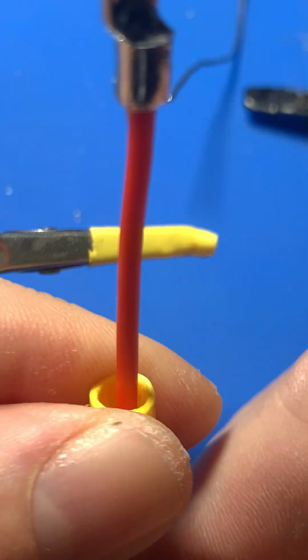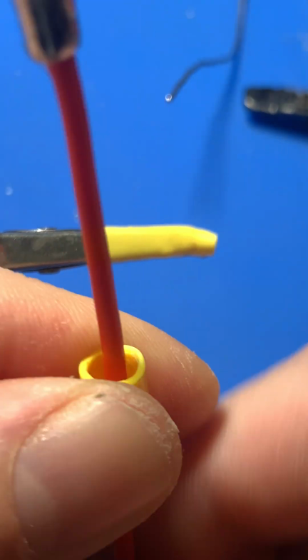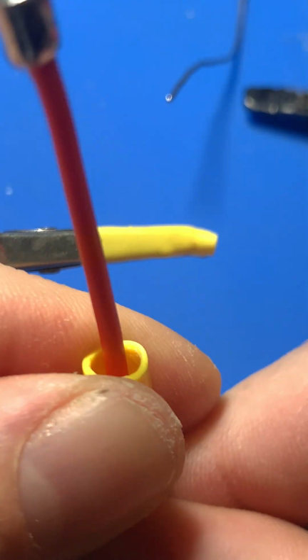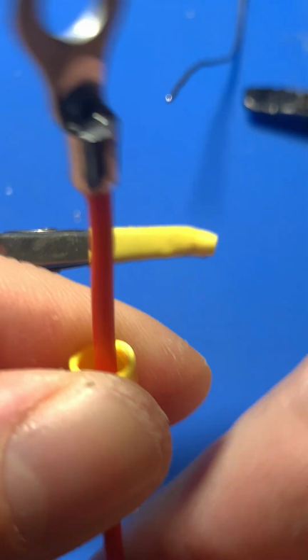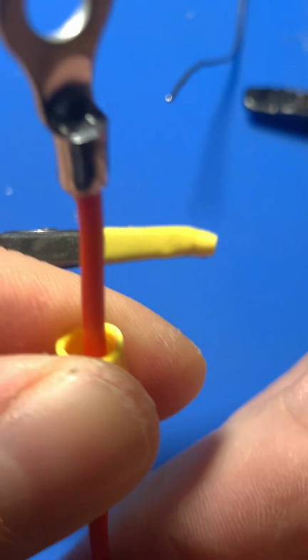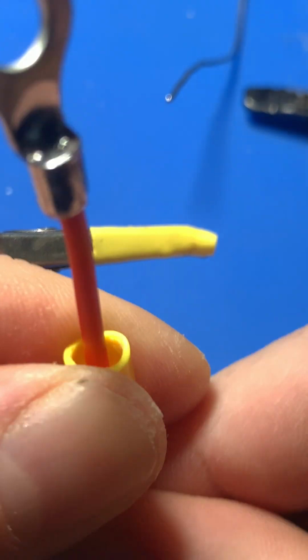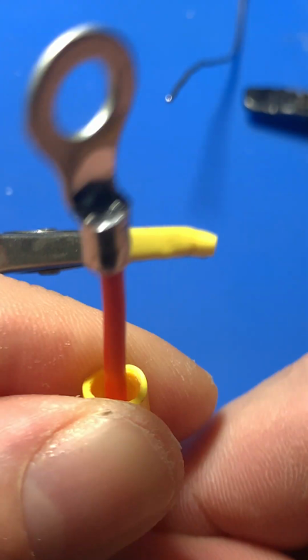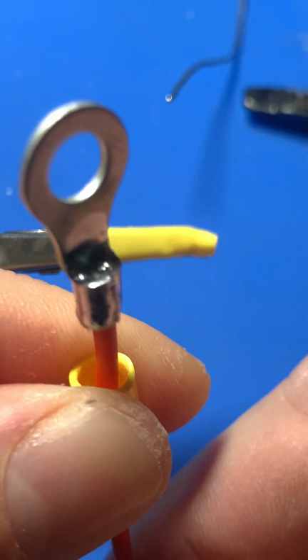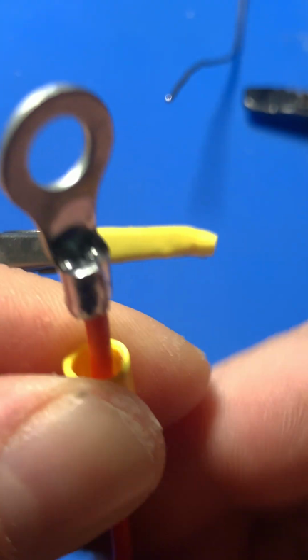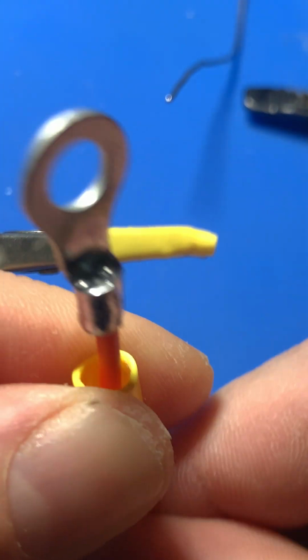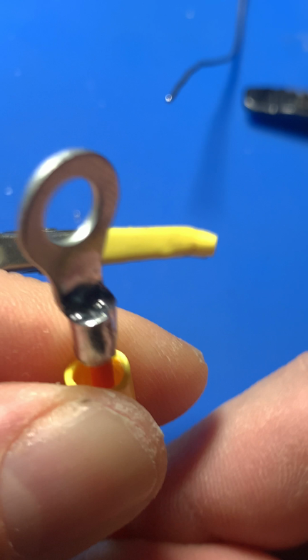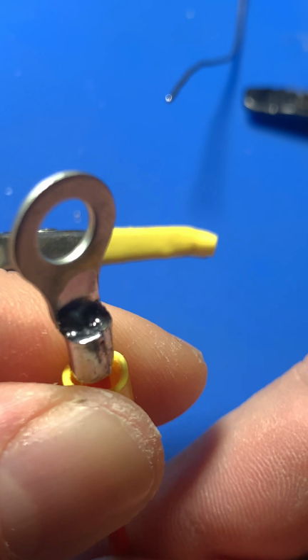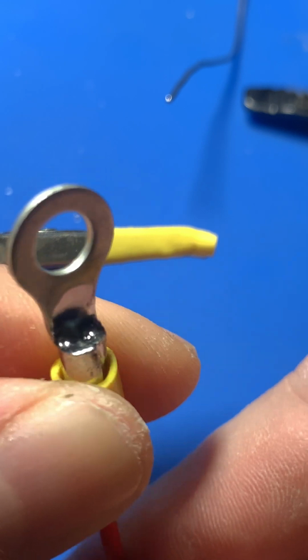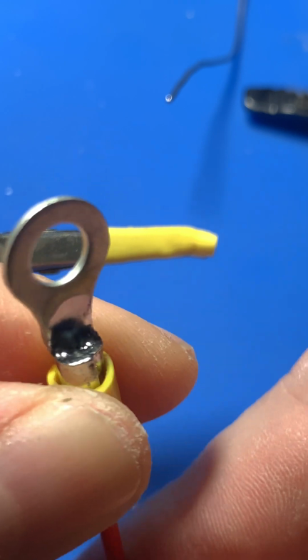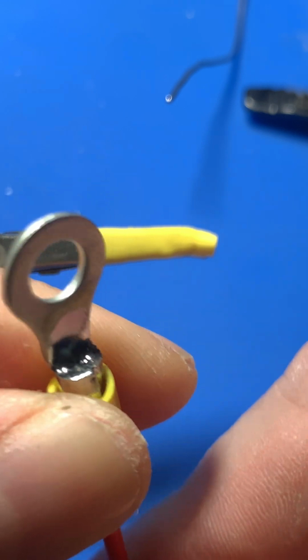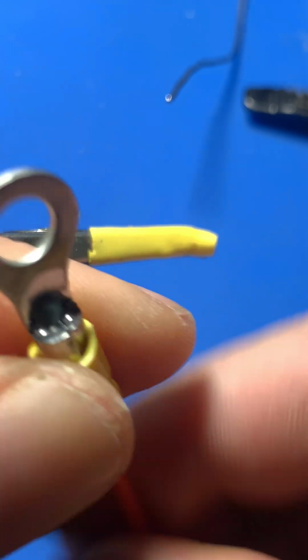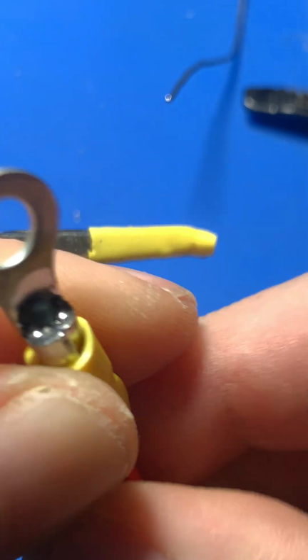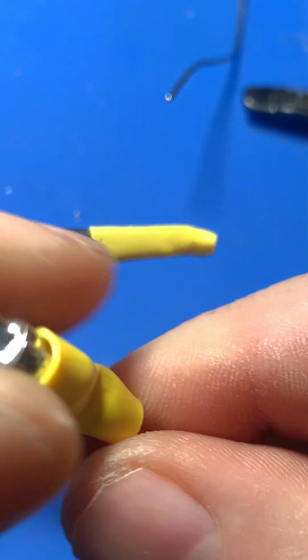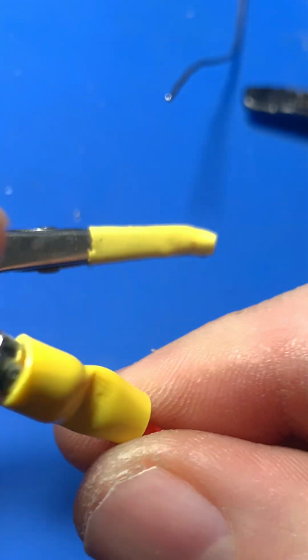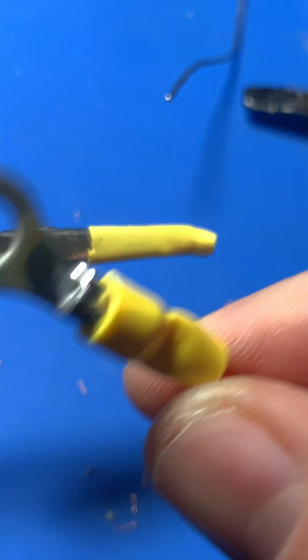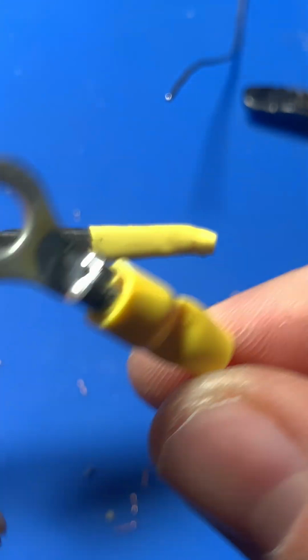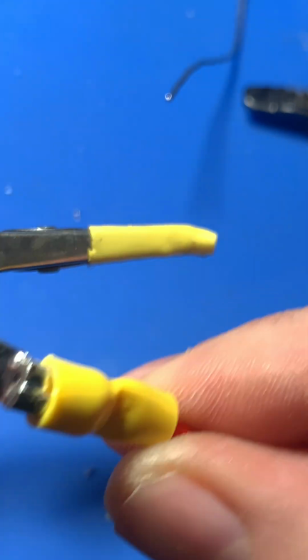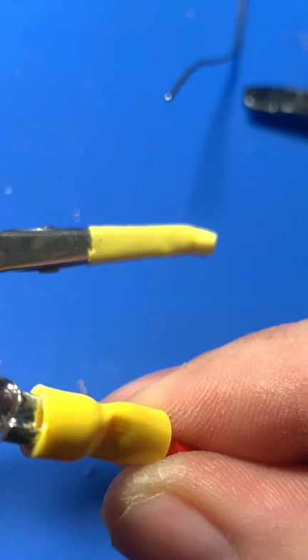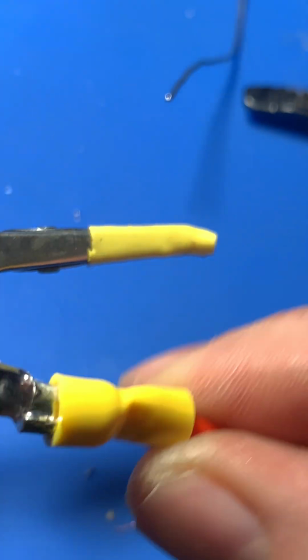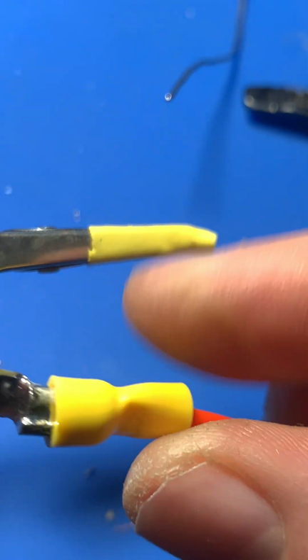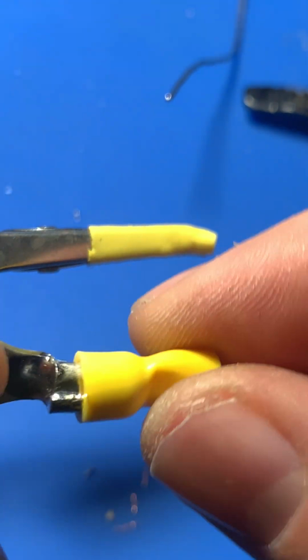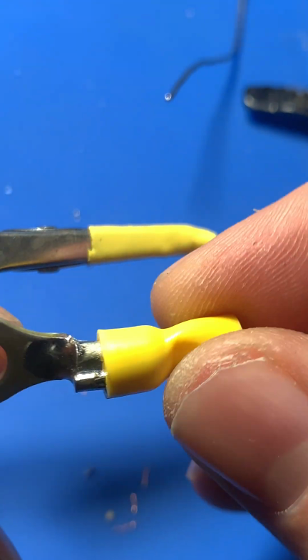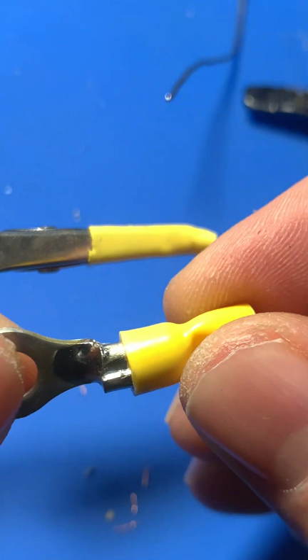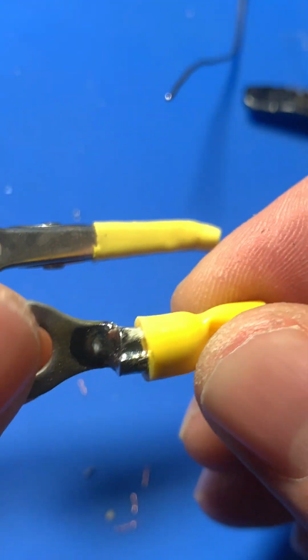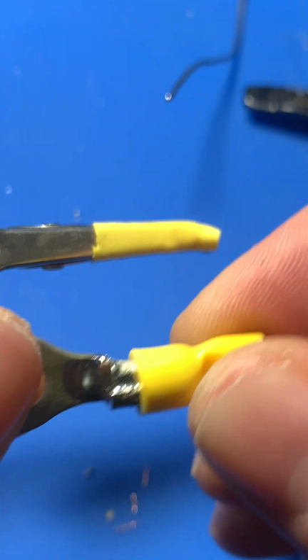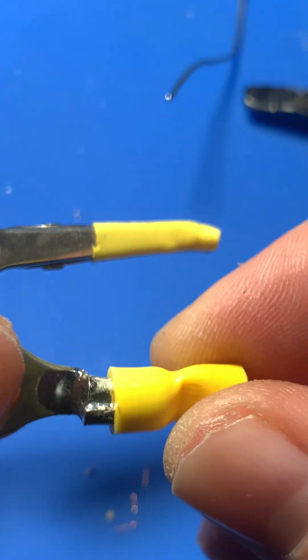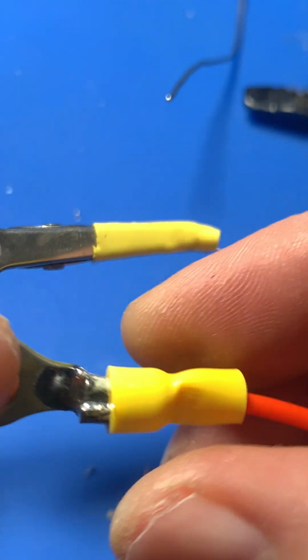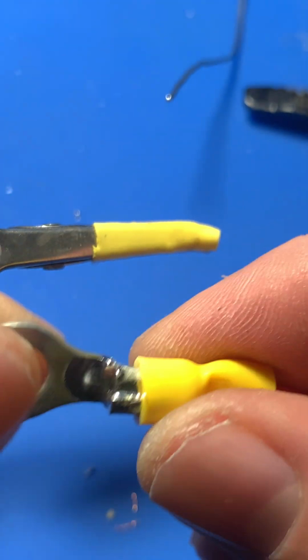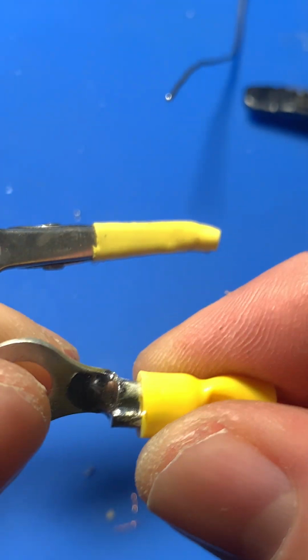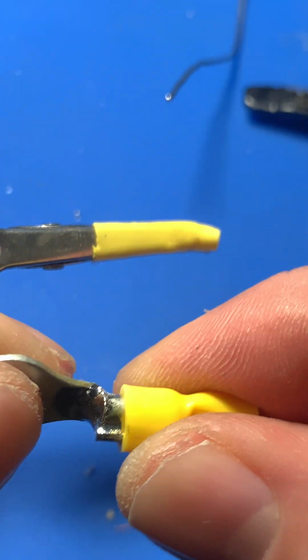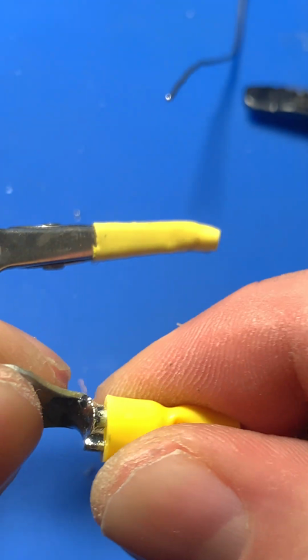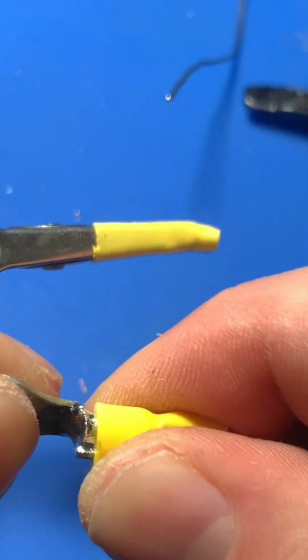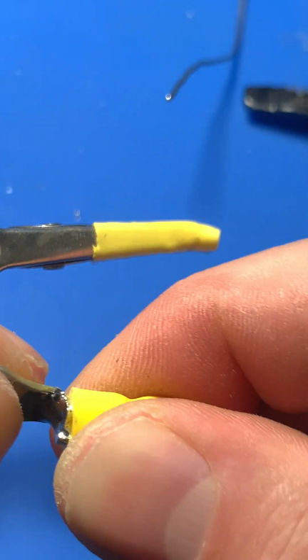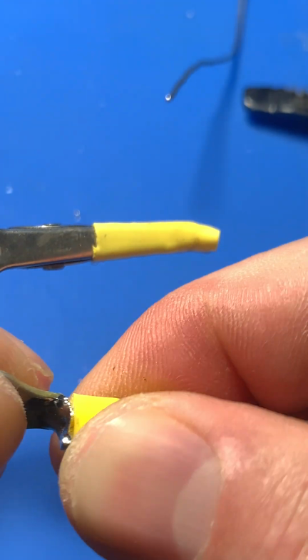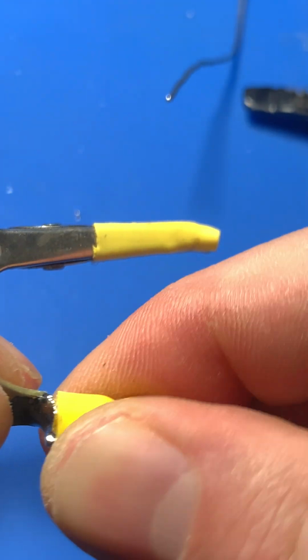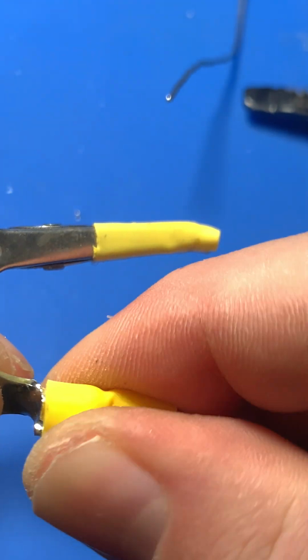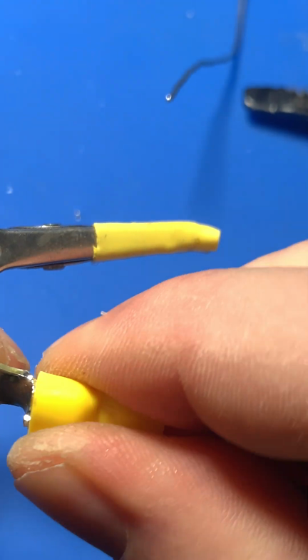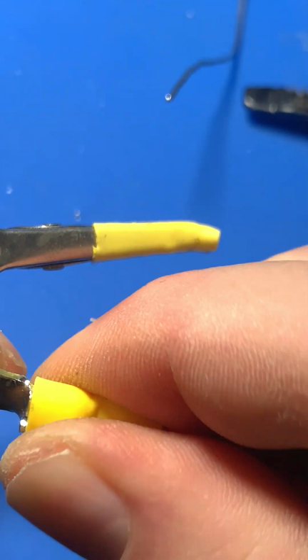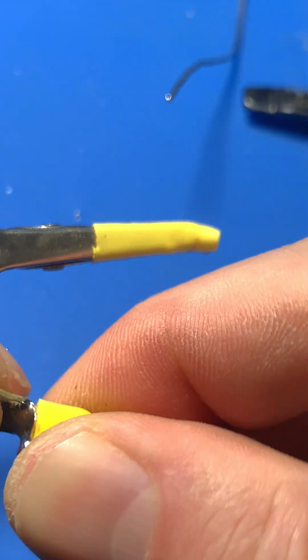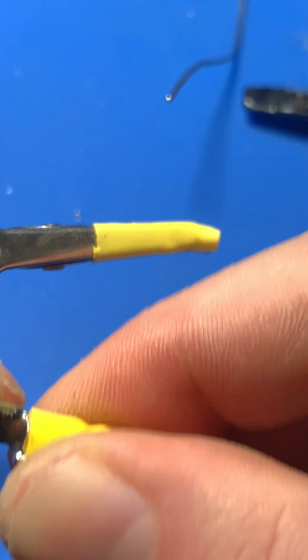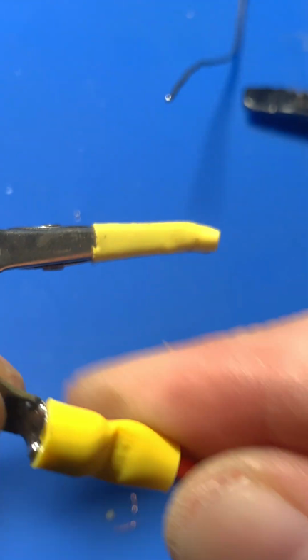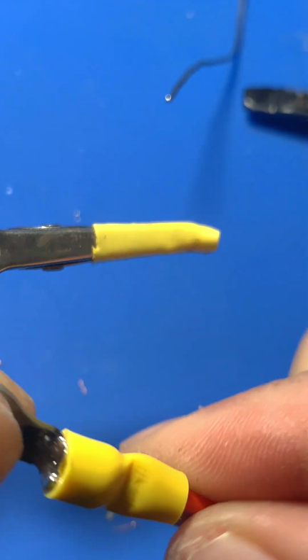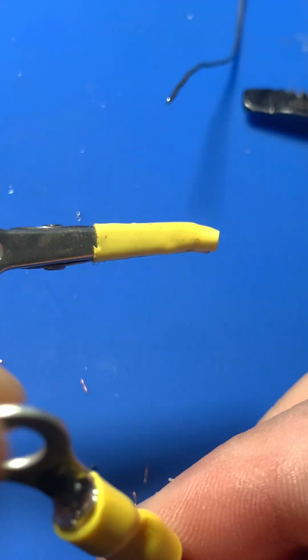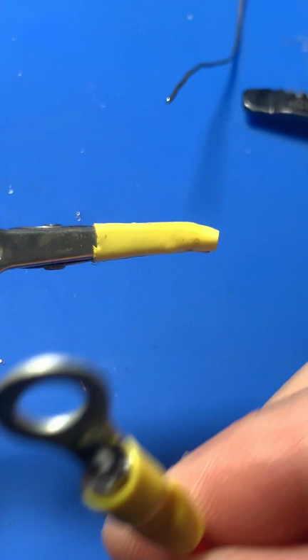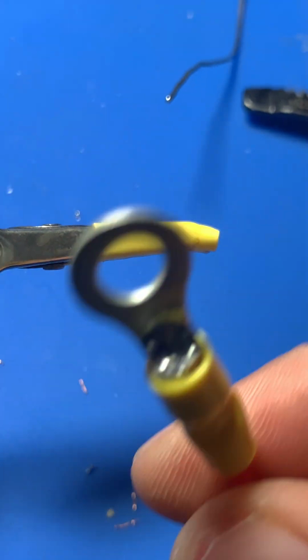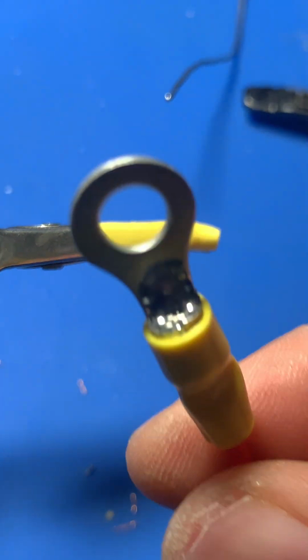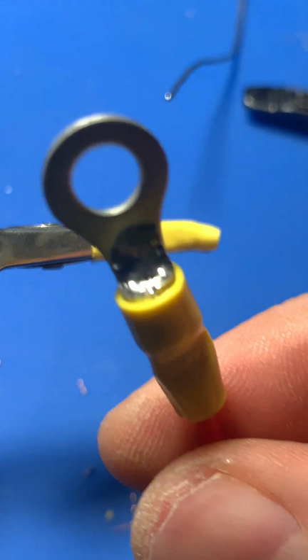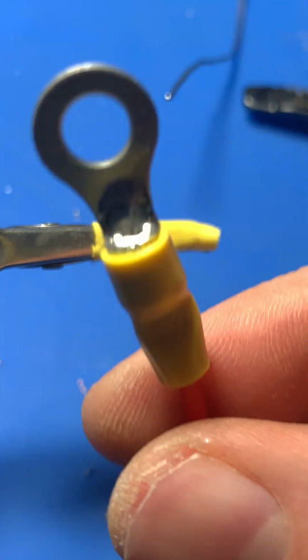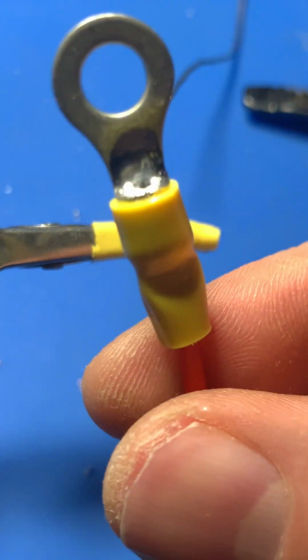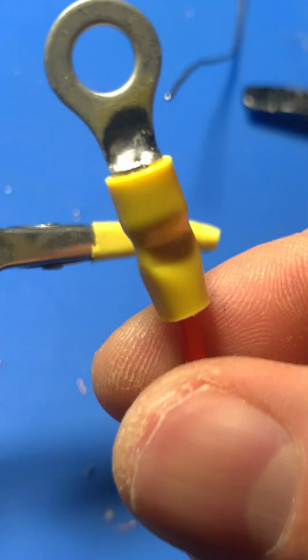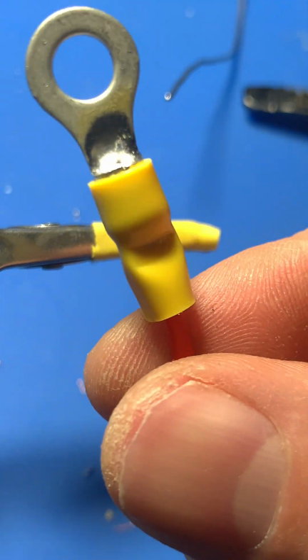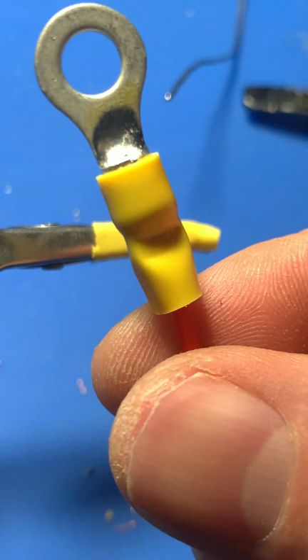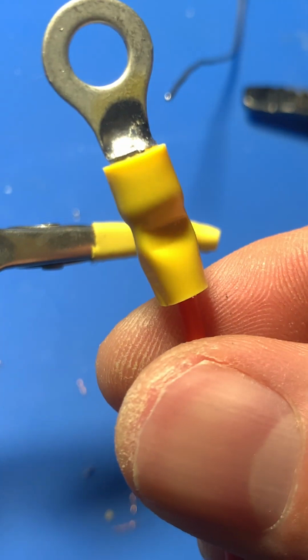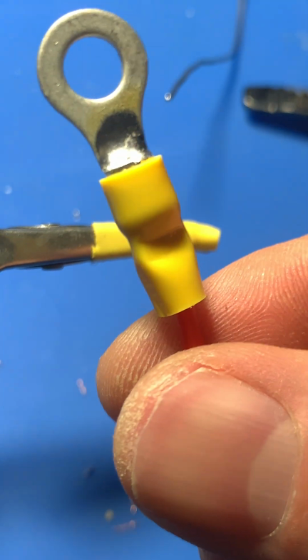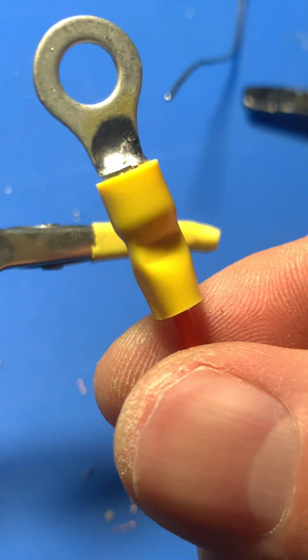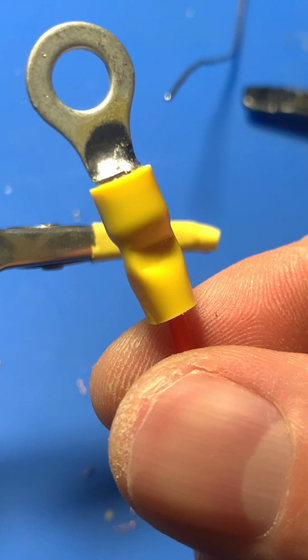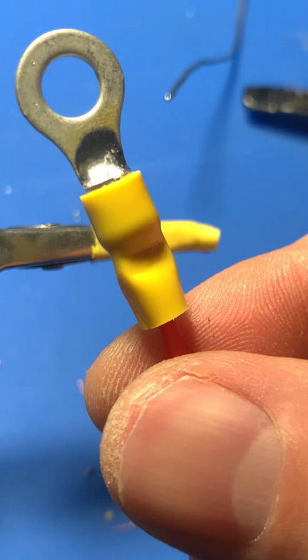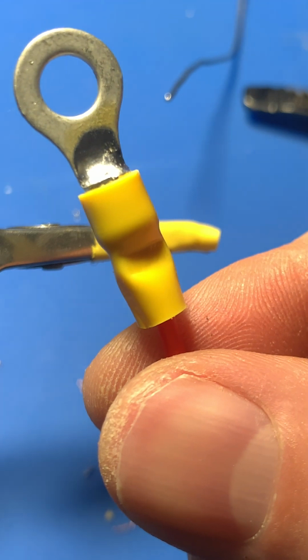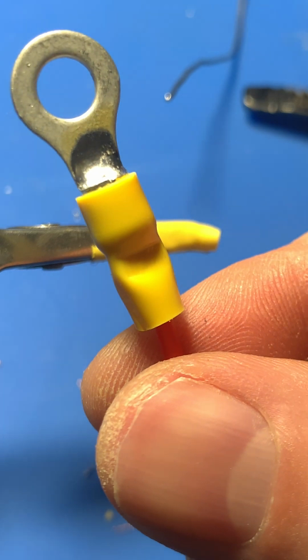Here's the finished connection. The M6 contact is securely soldered, providing a strong and safe link for your BMS balance wires.